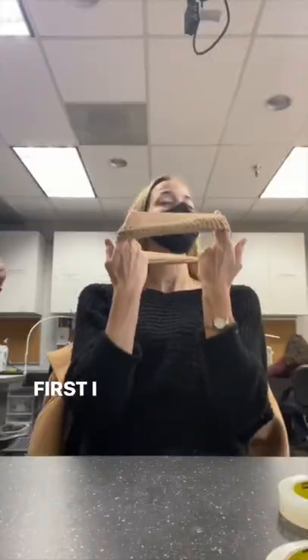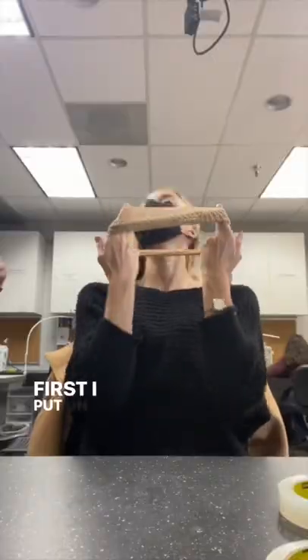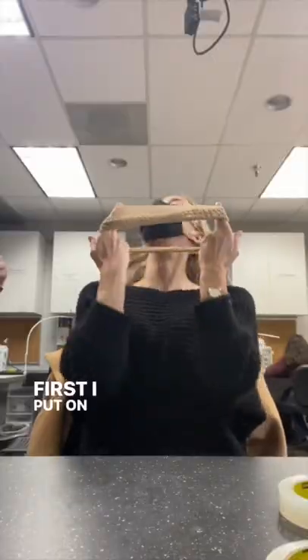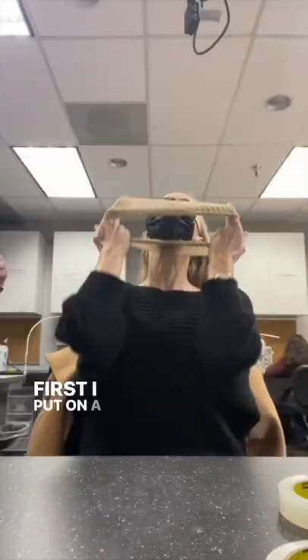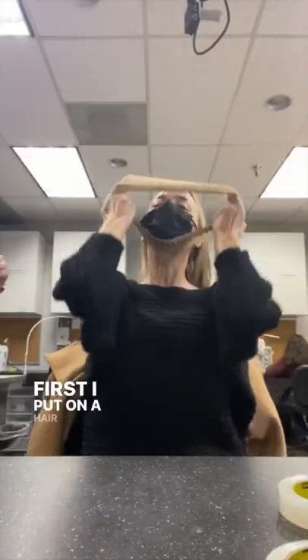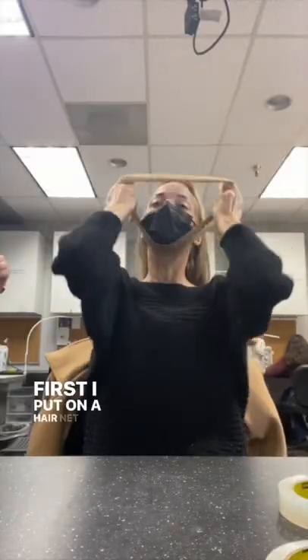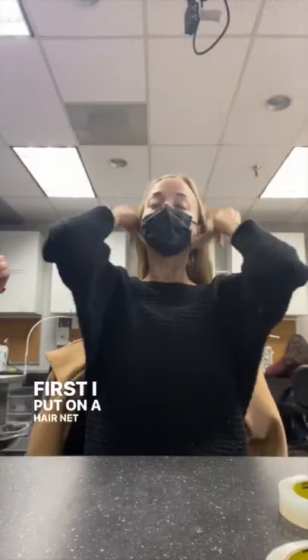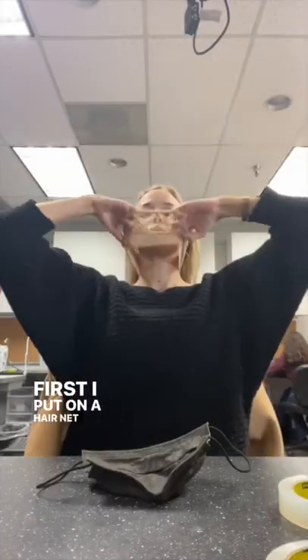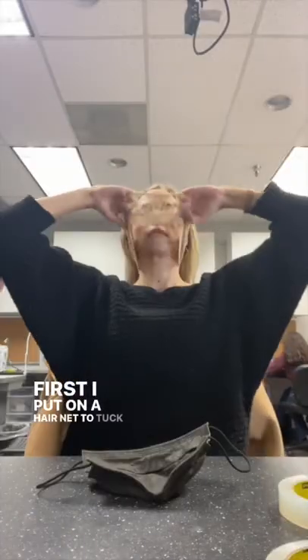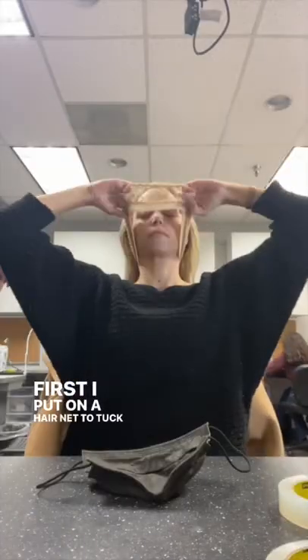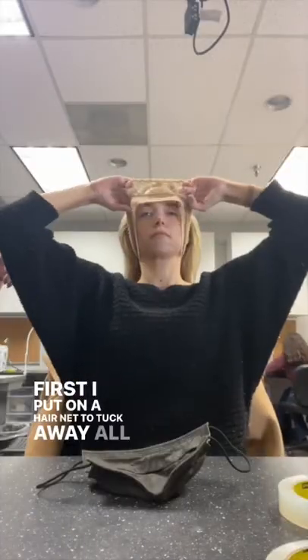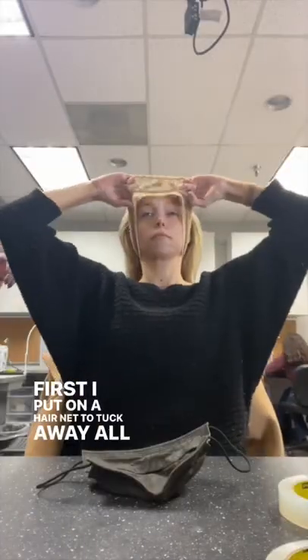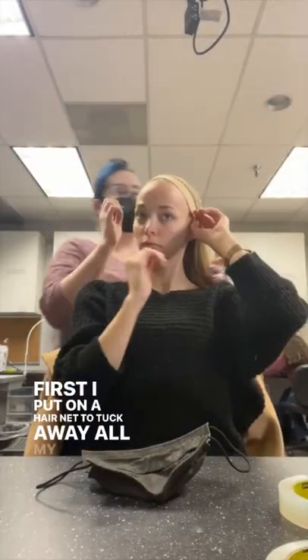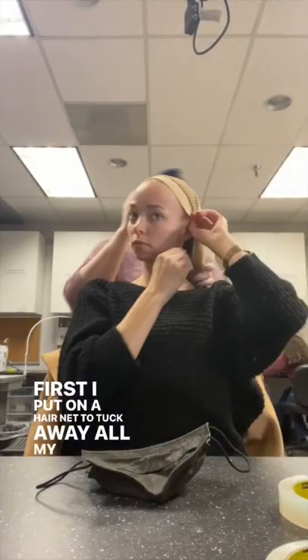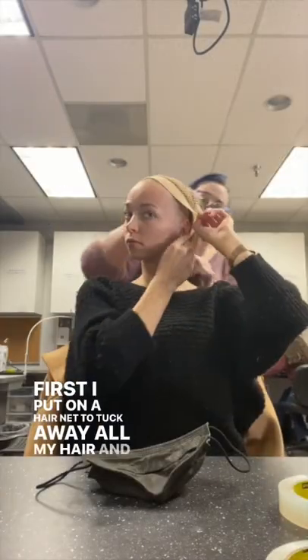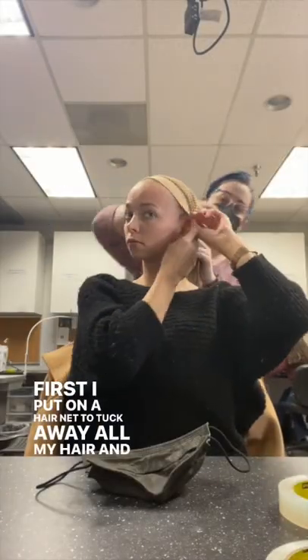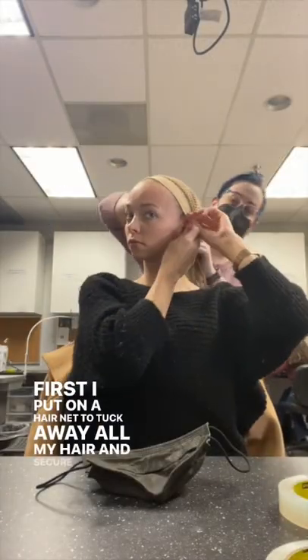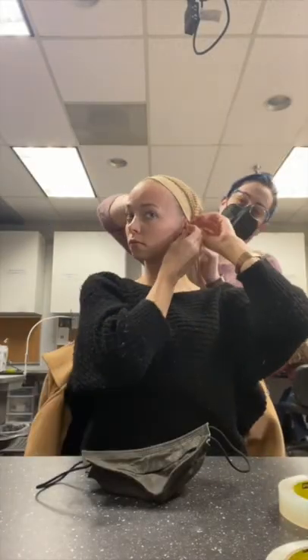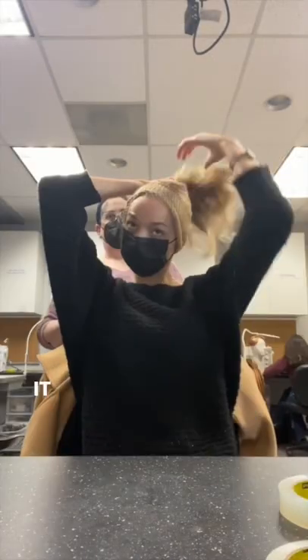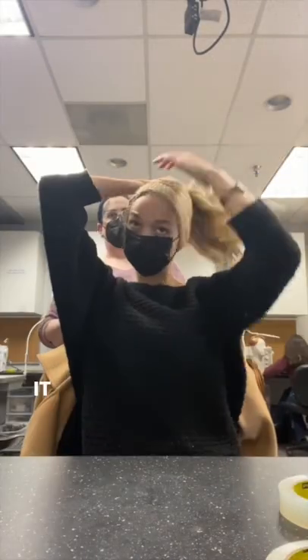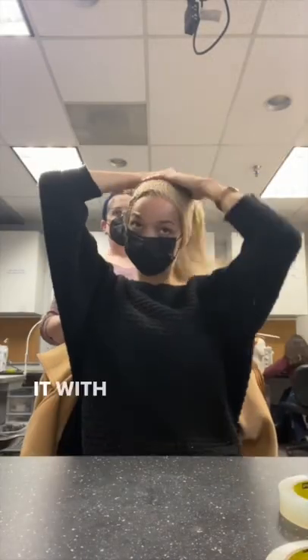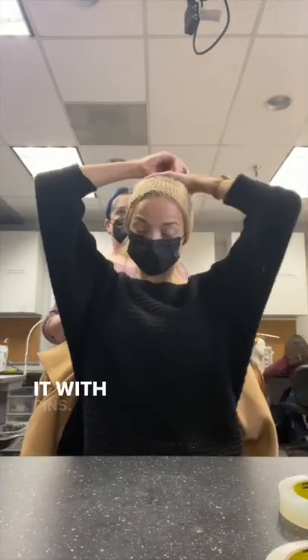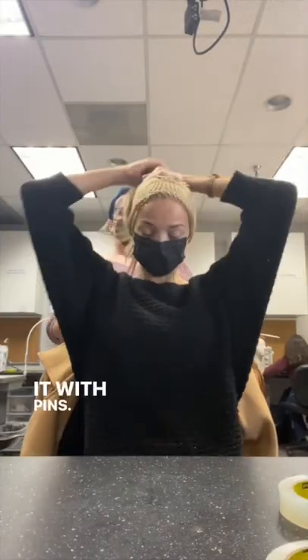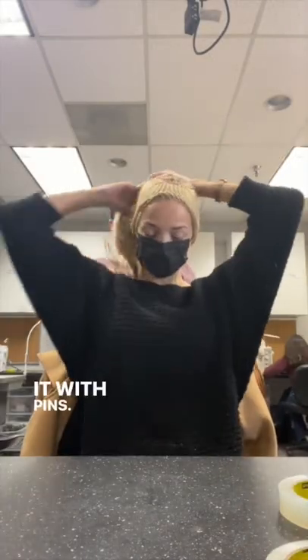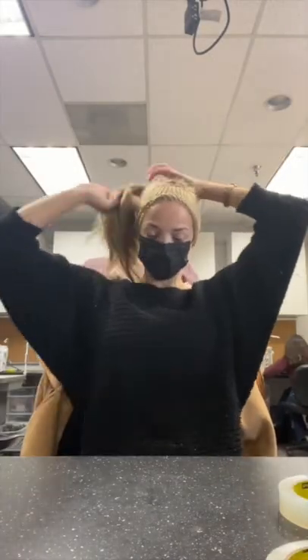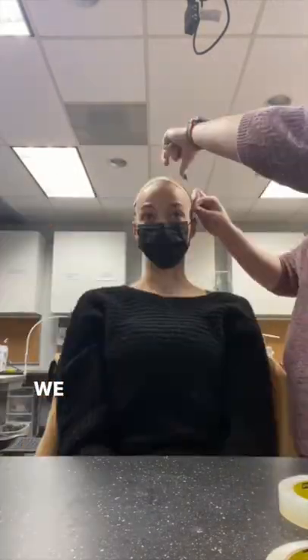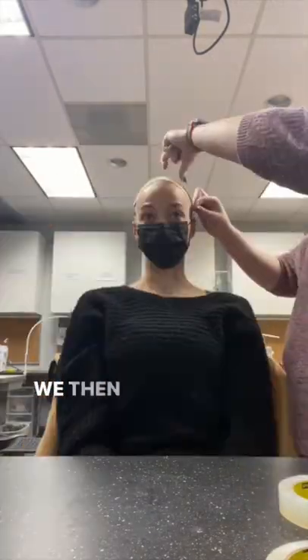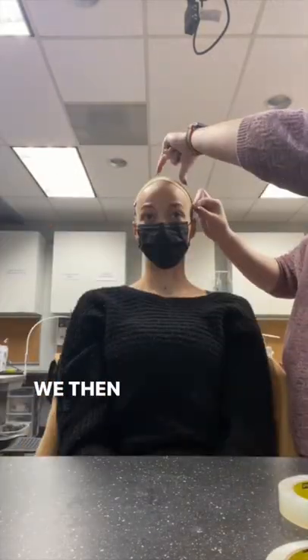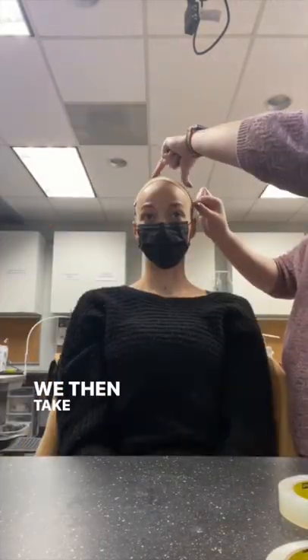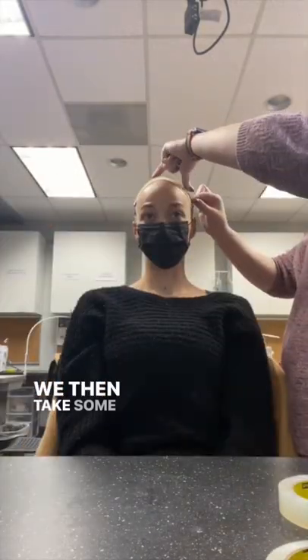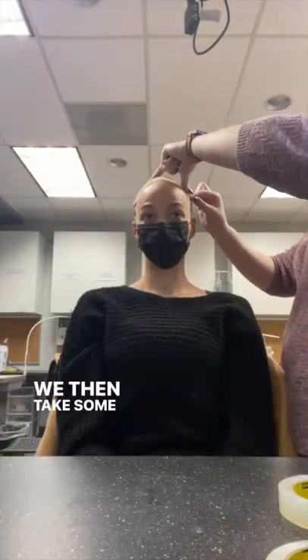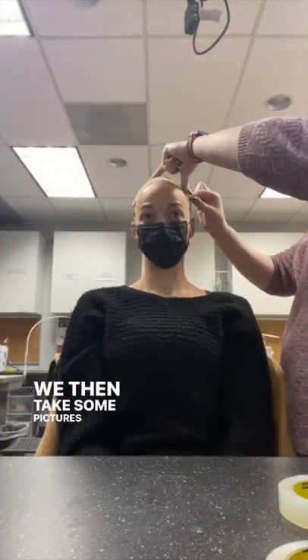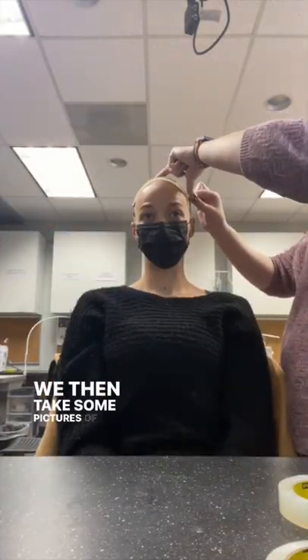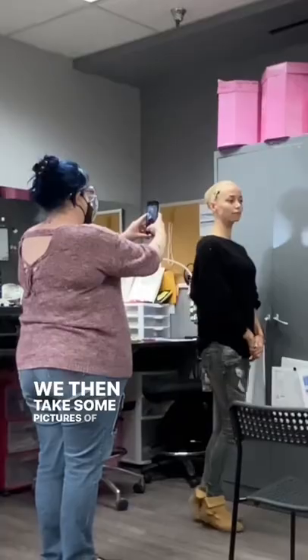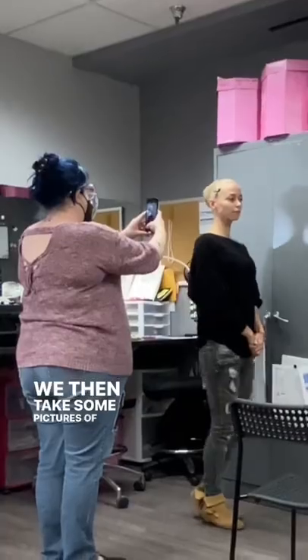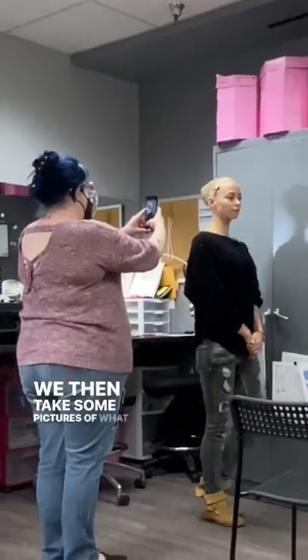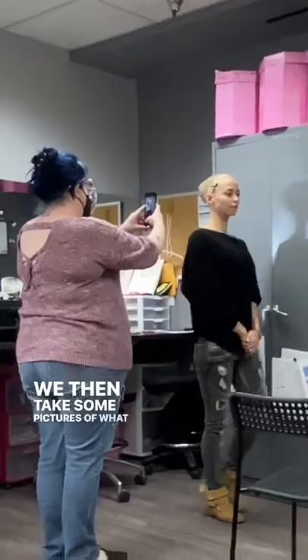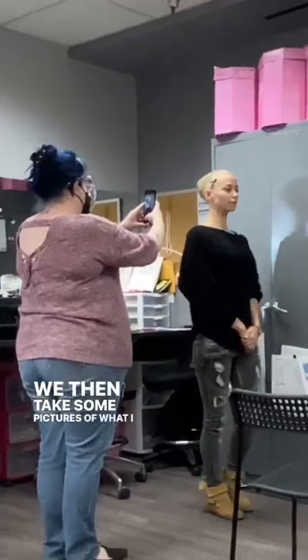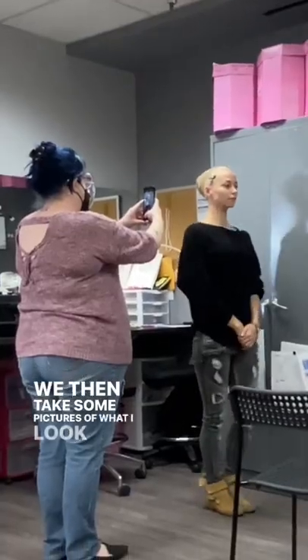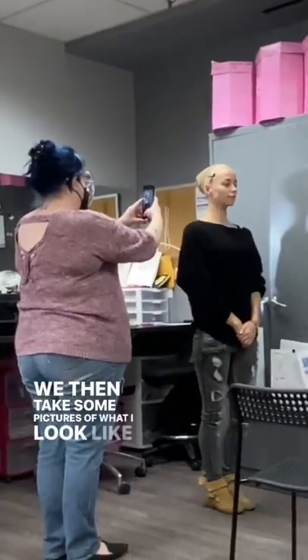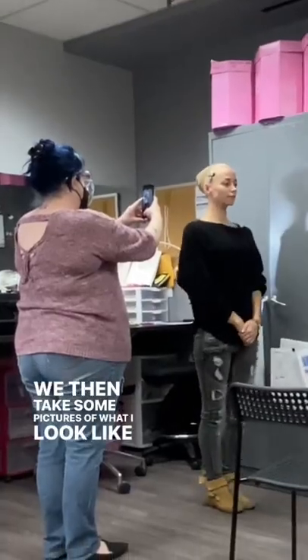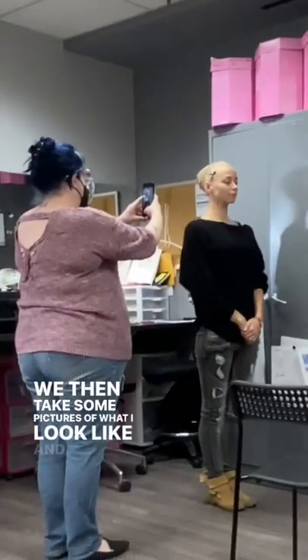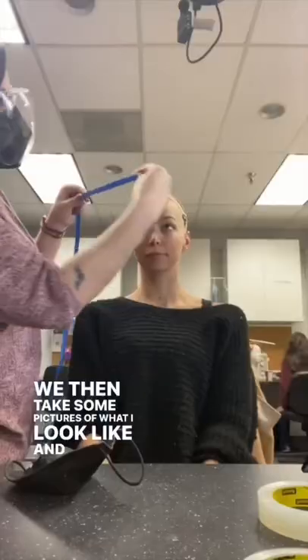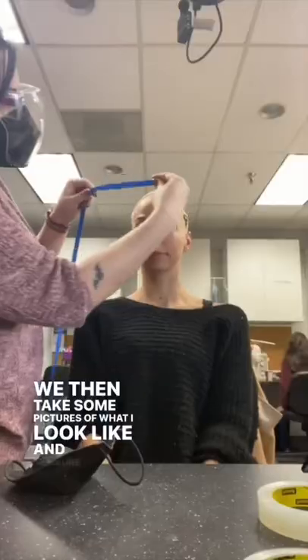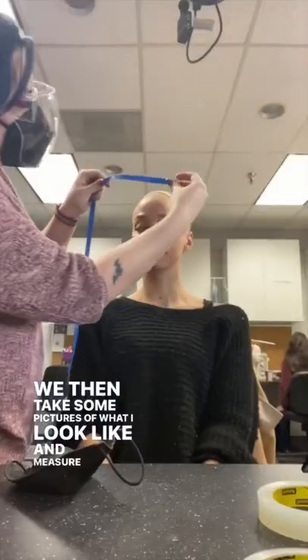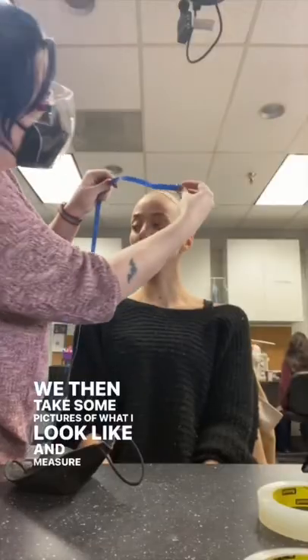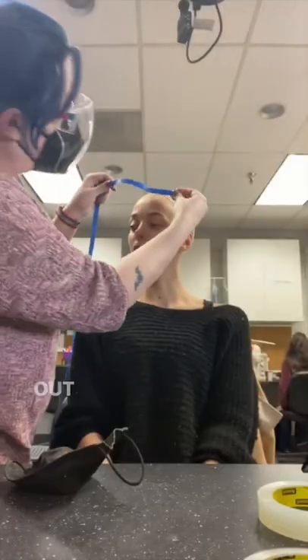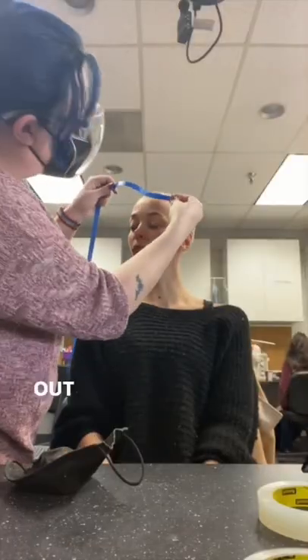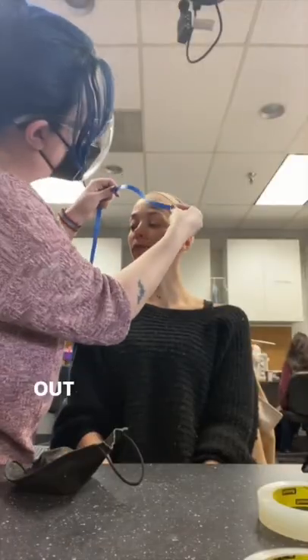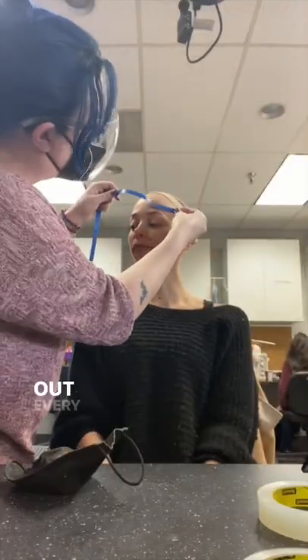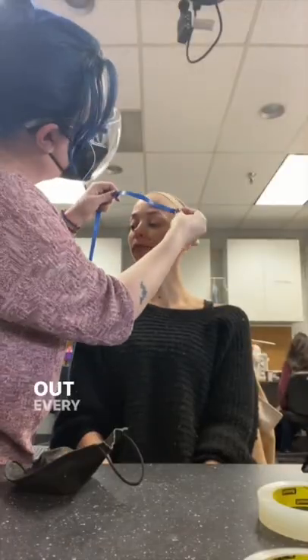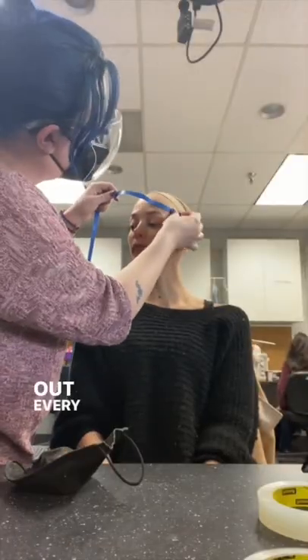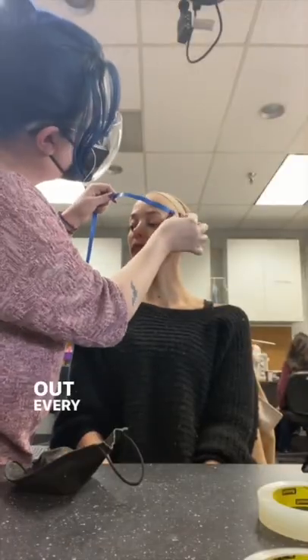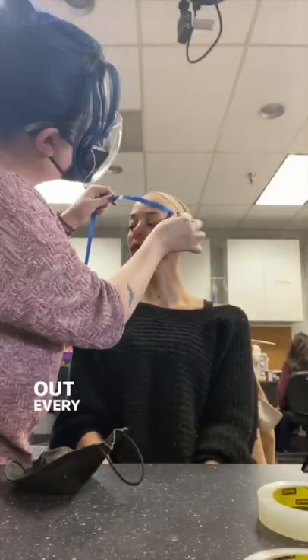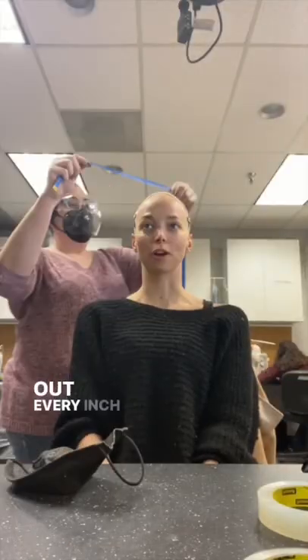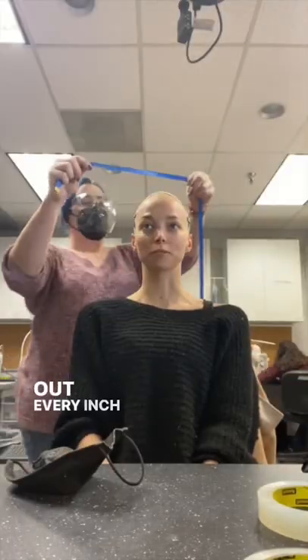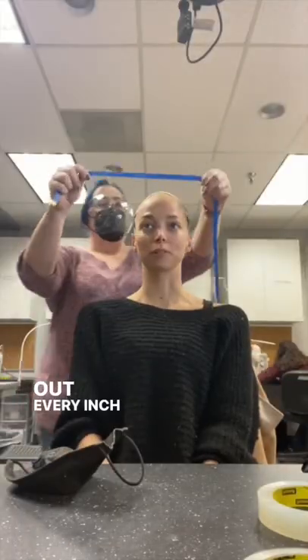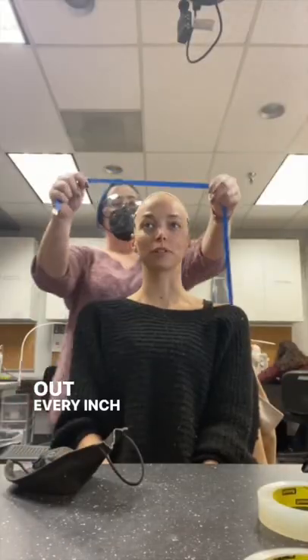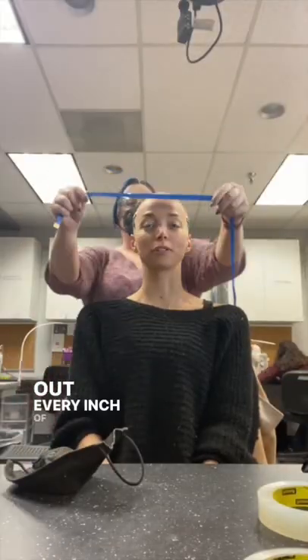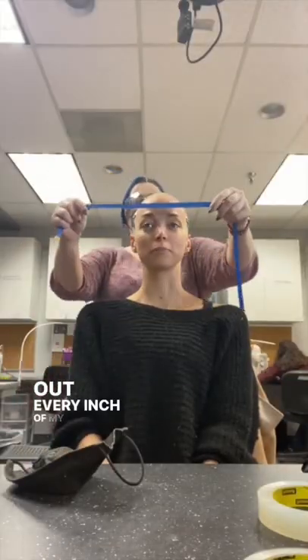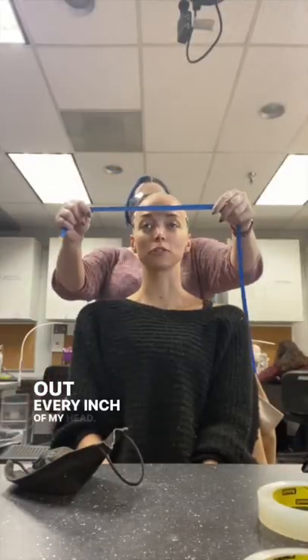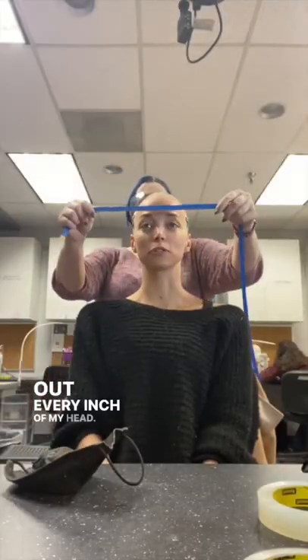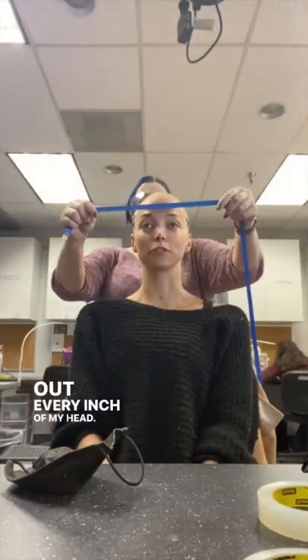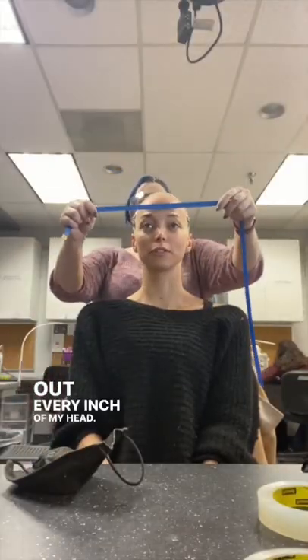First I put on a hairnet, tuck away all my hair, and secure it with pins. We then take some pictures of what I look like and measure out every inch of my head.